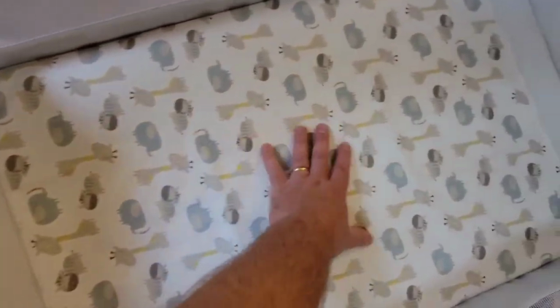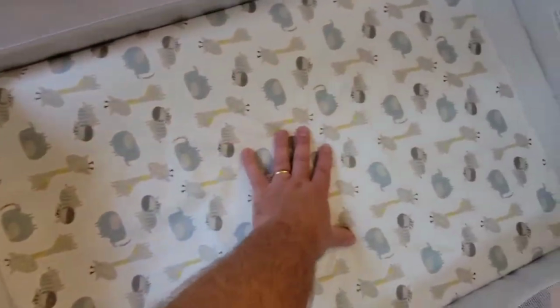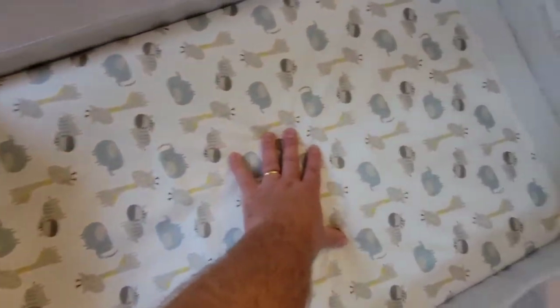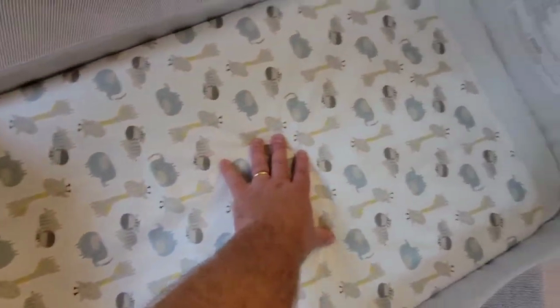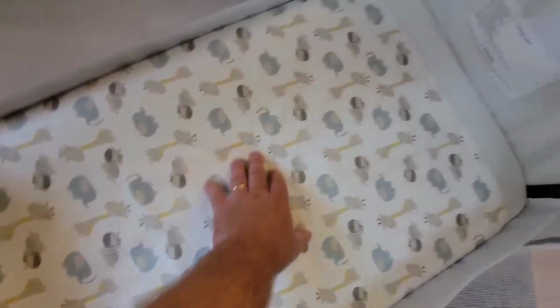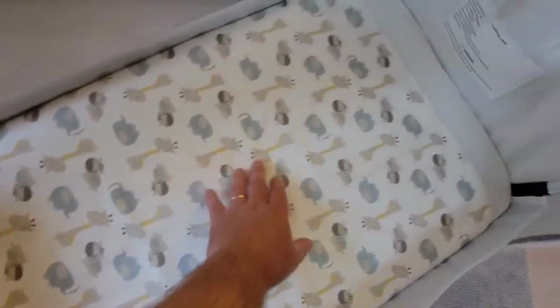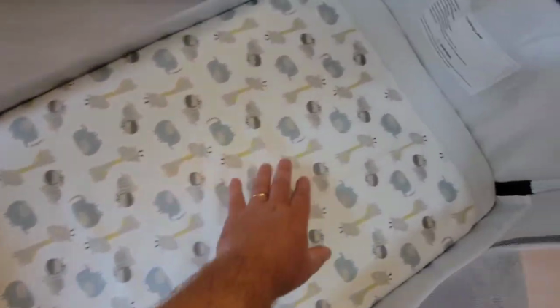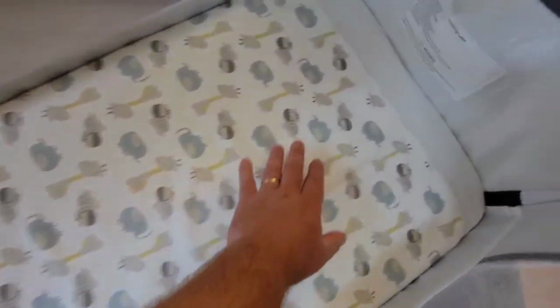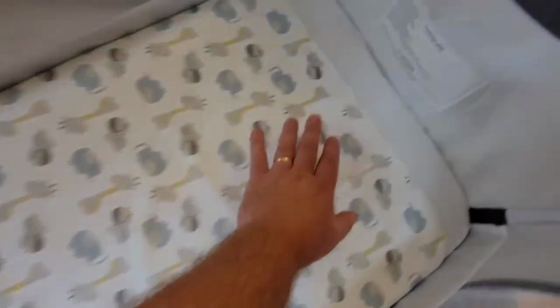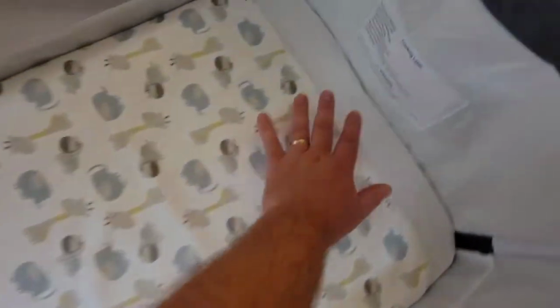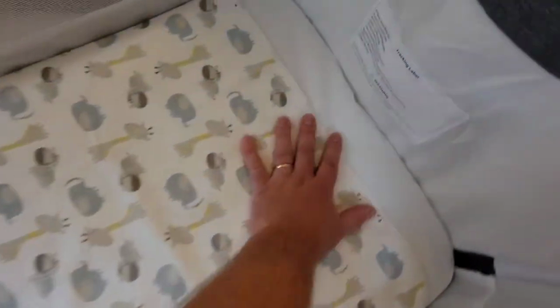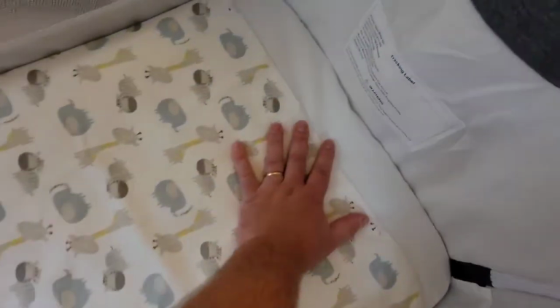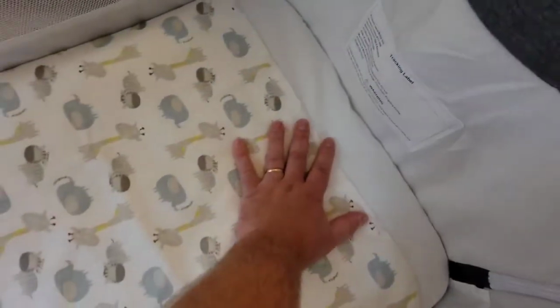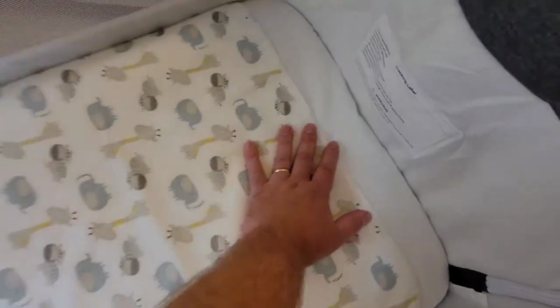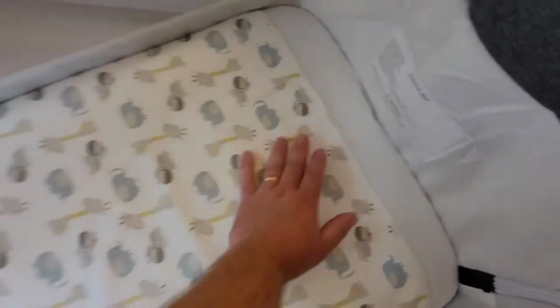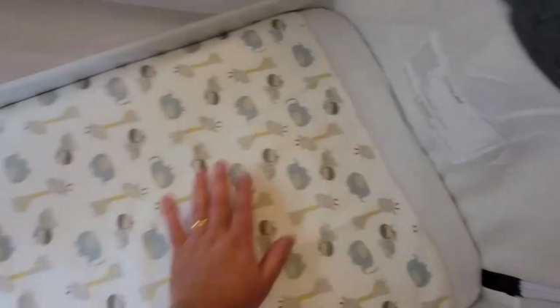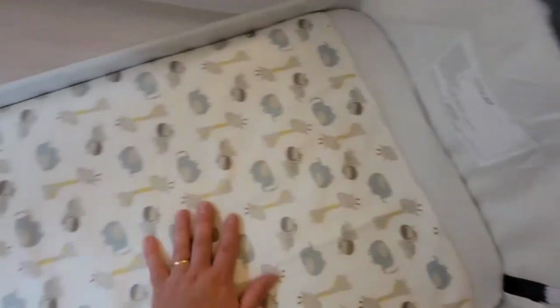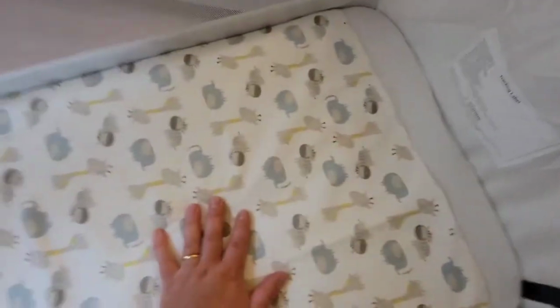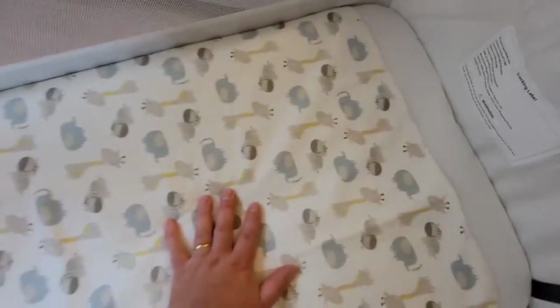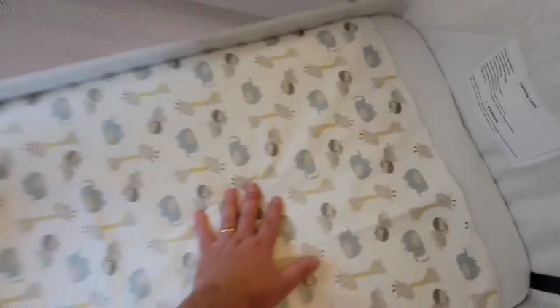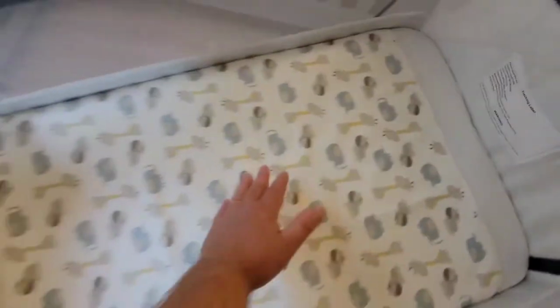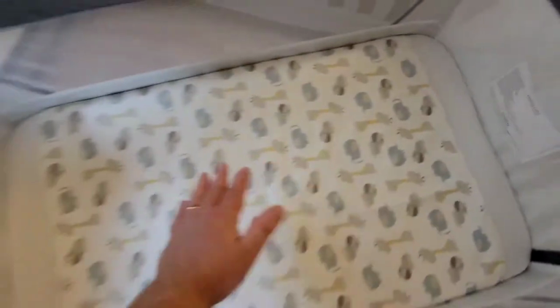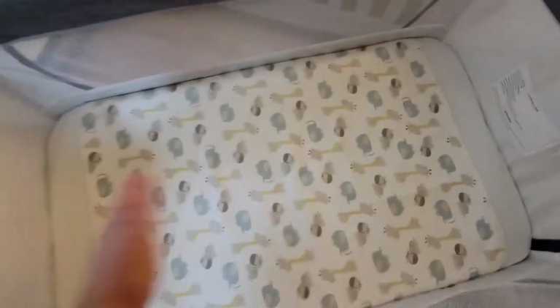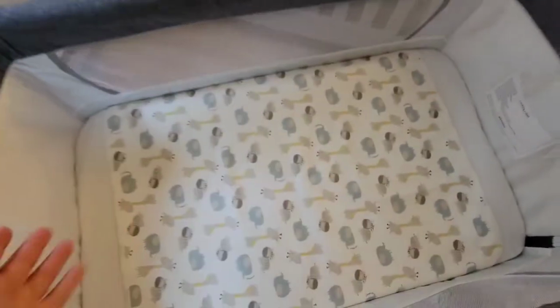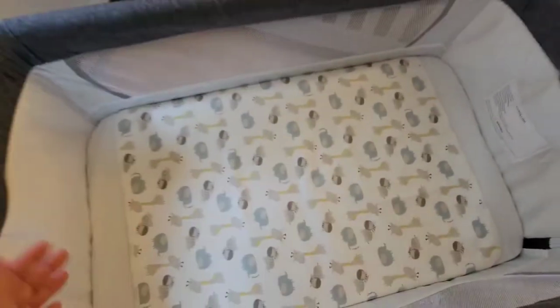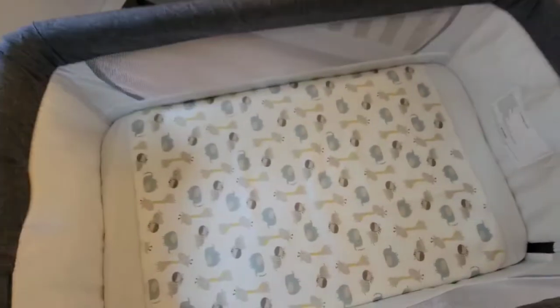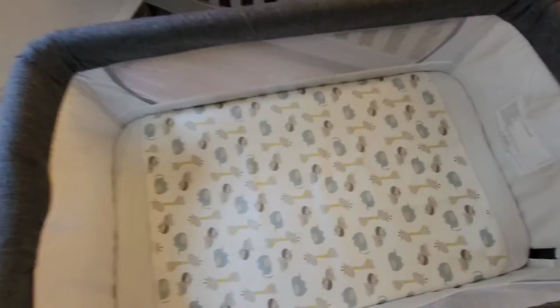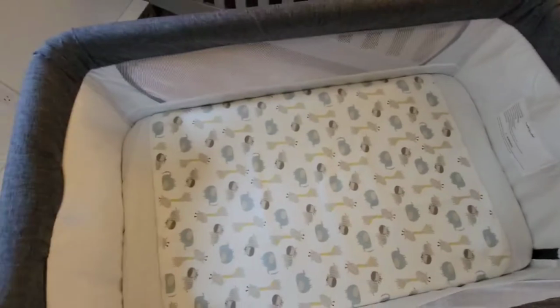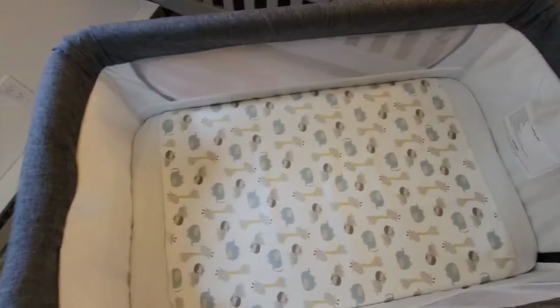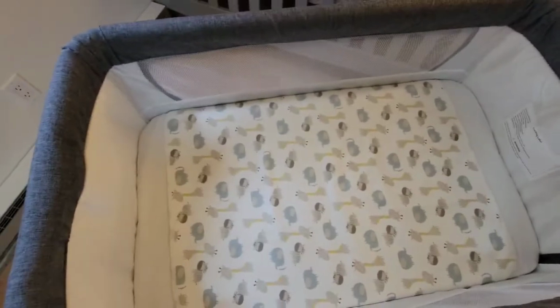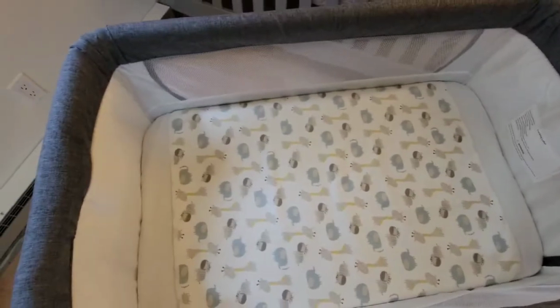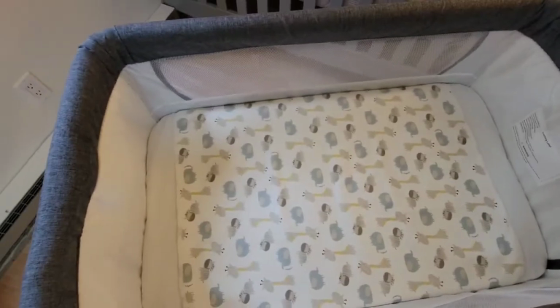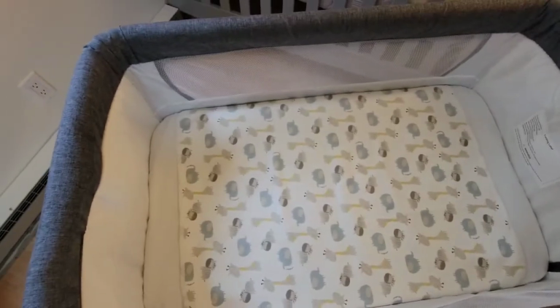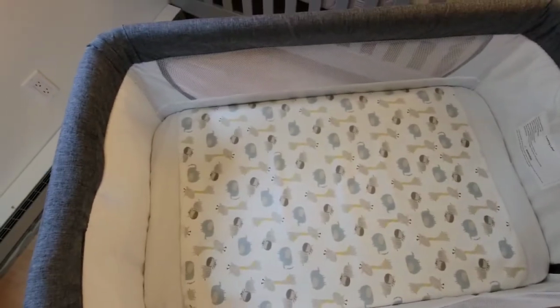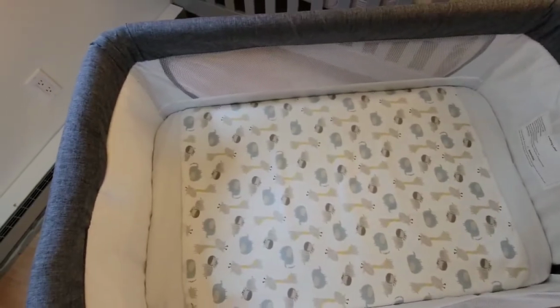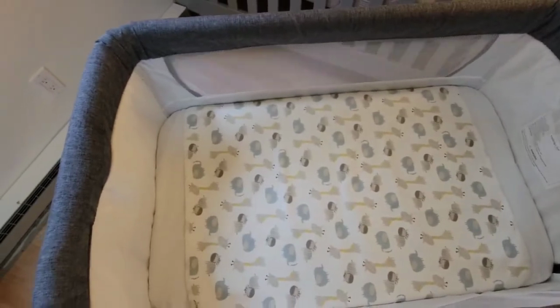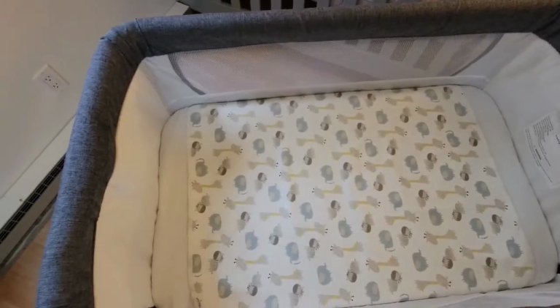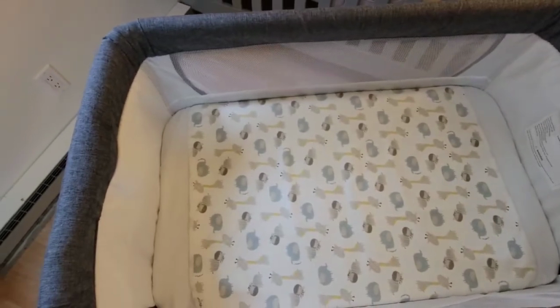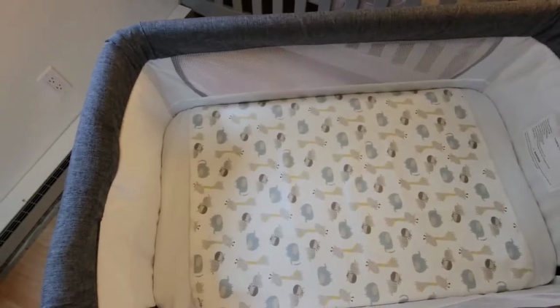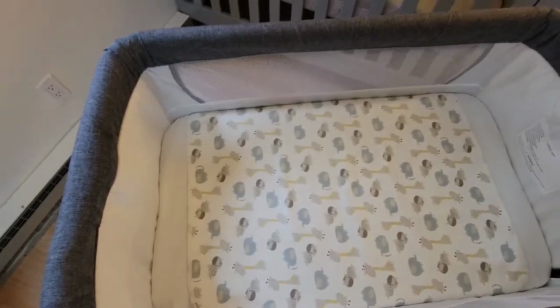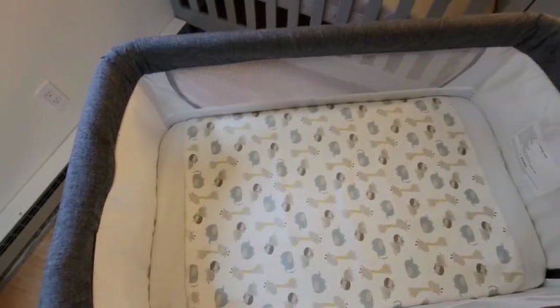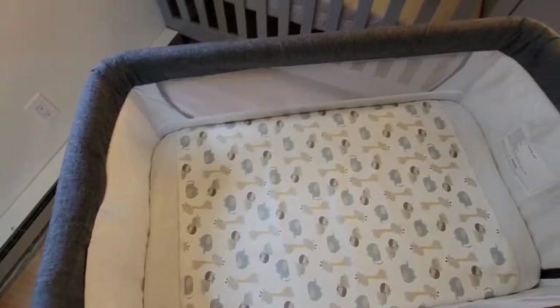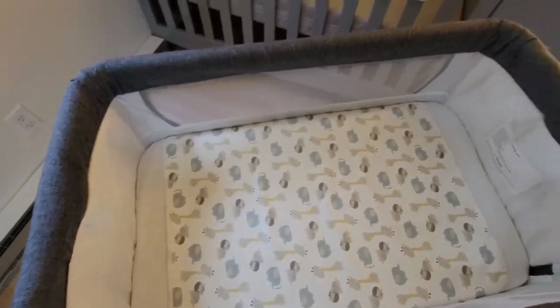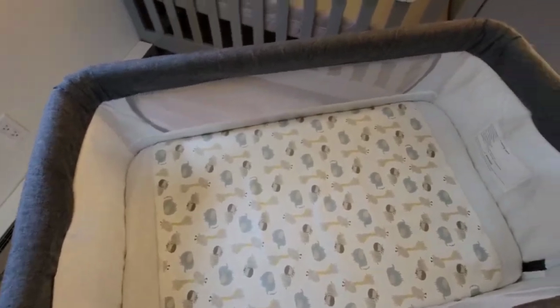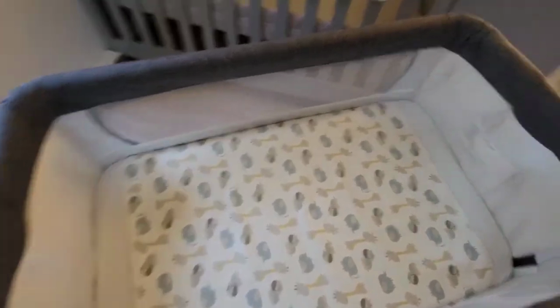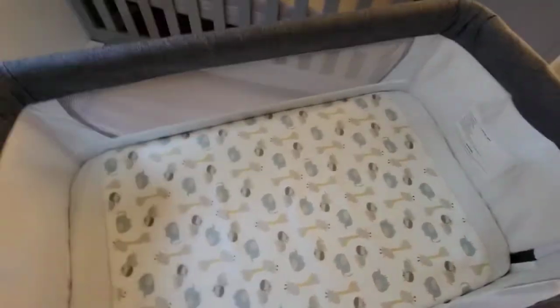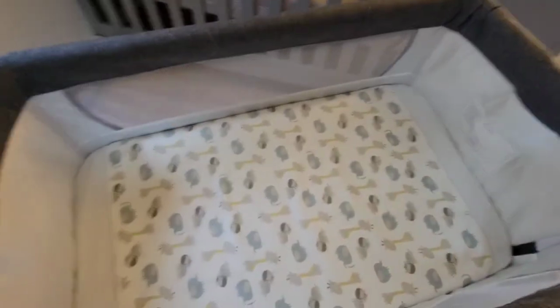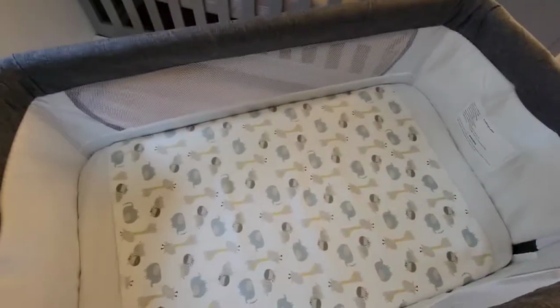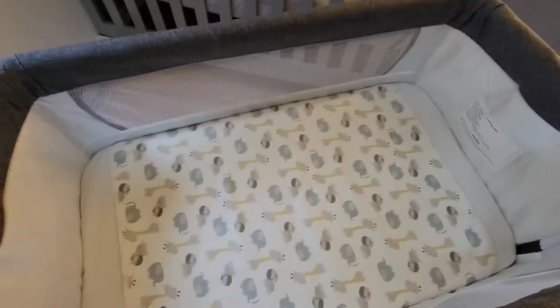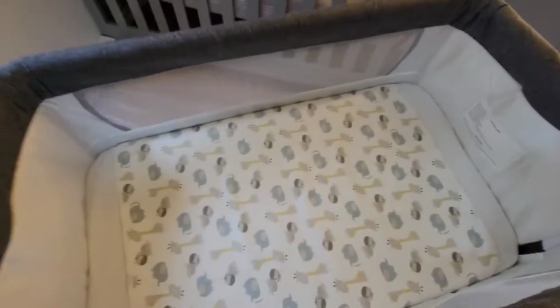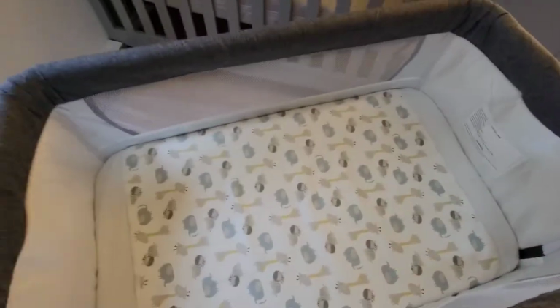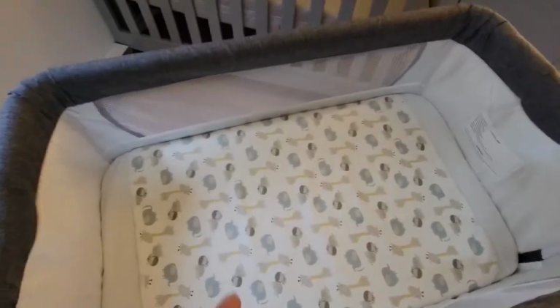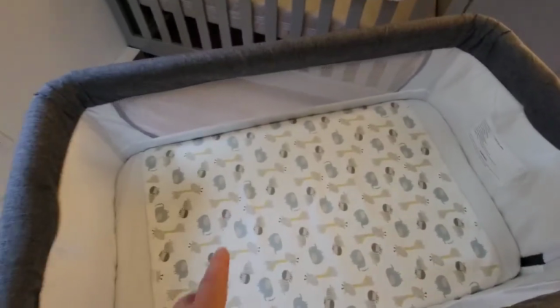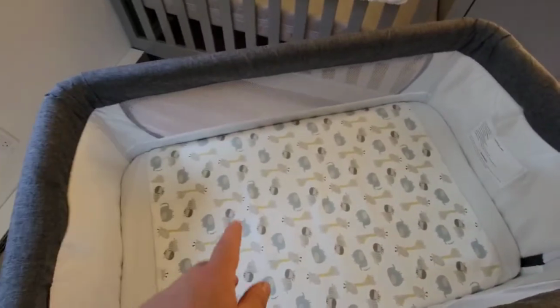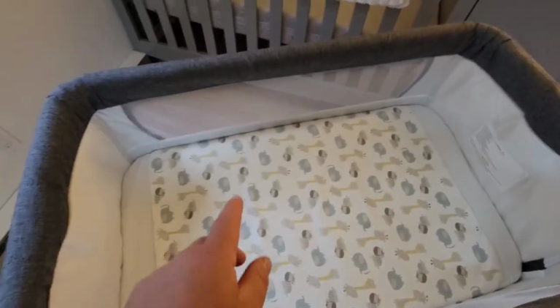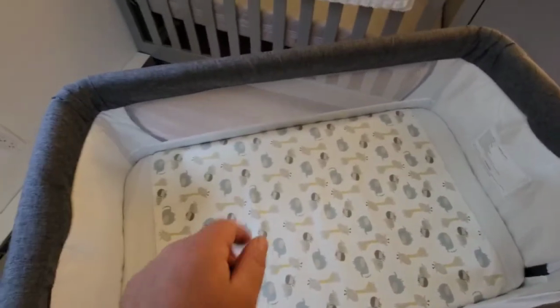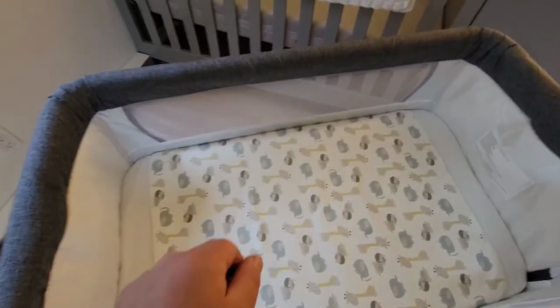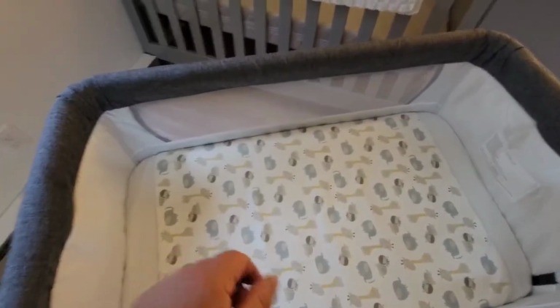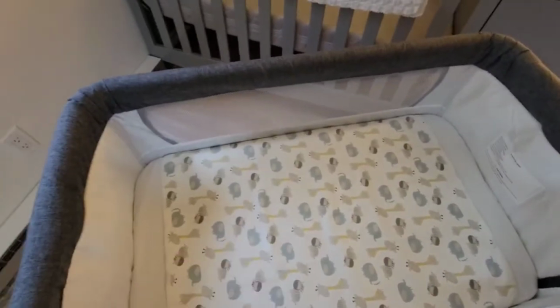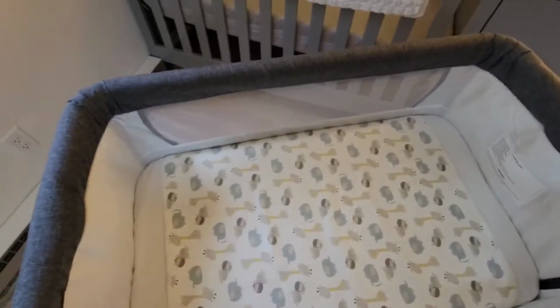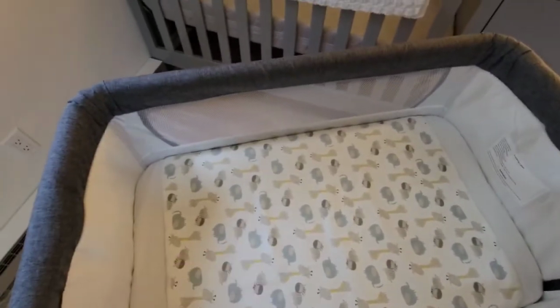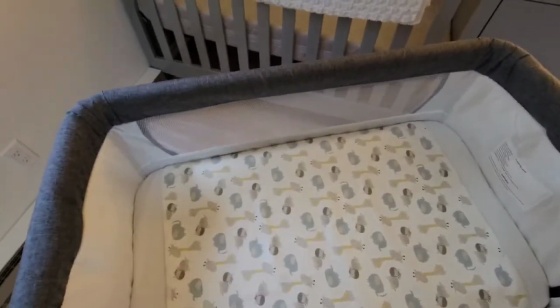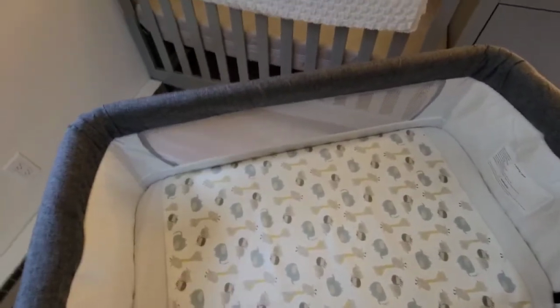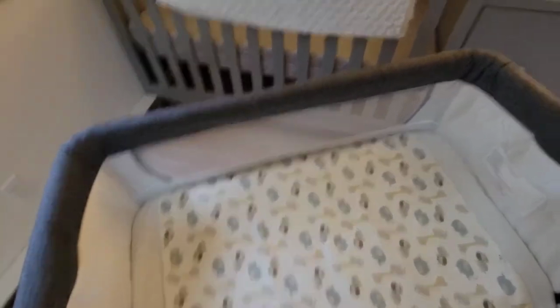I also will say that it is very soft and comfortable so the baby will be comfortable. I definitely recommend this one.